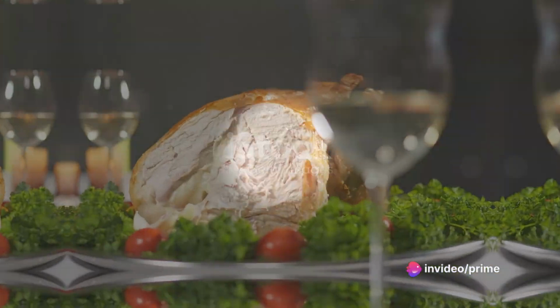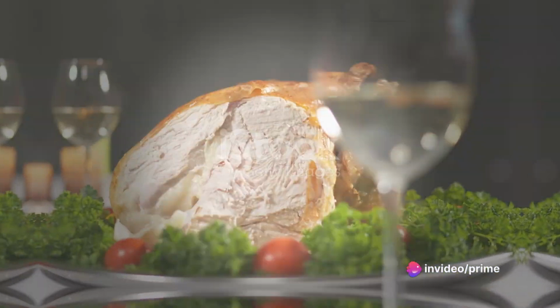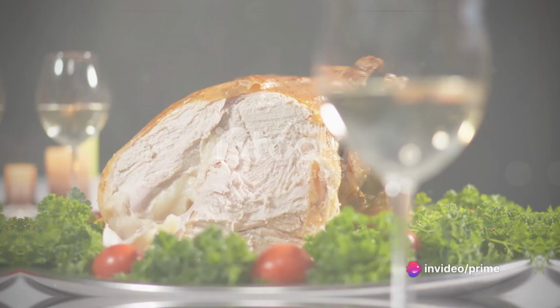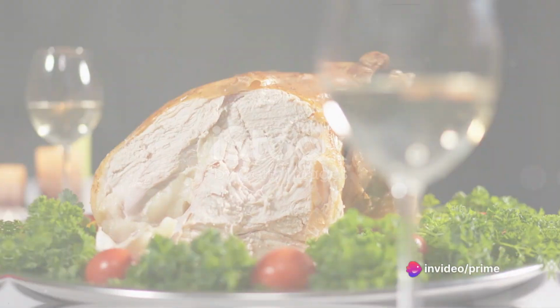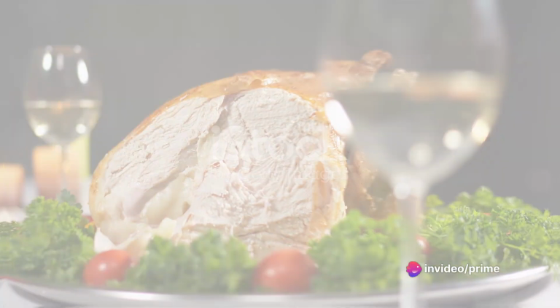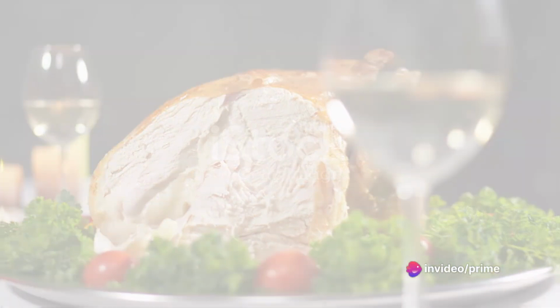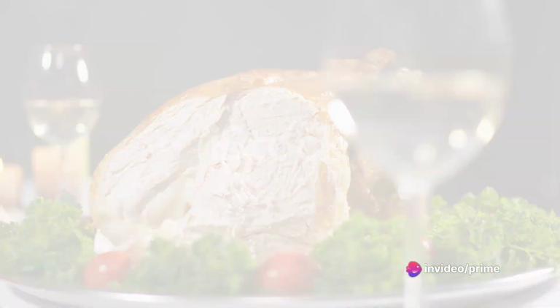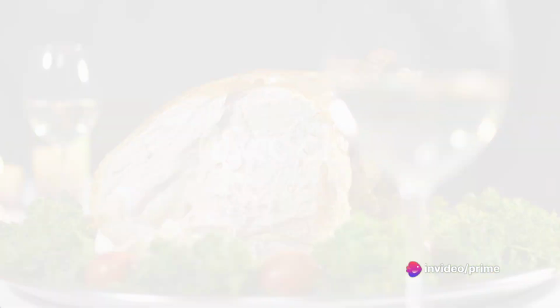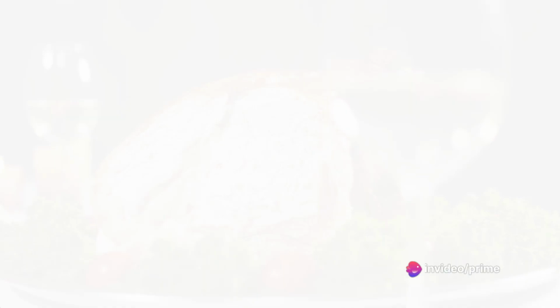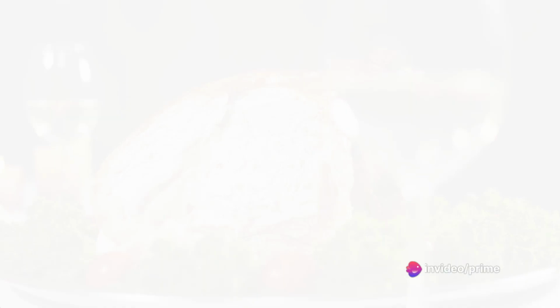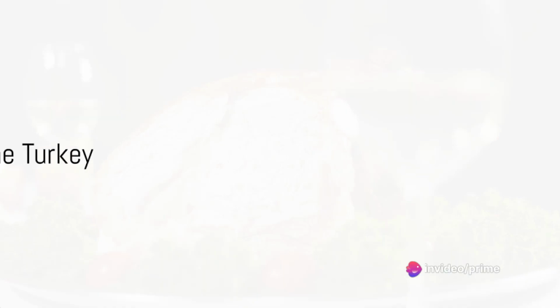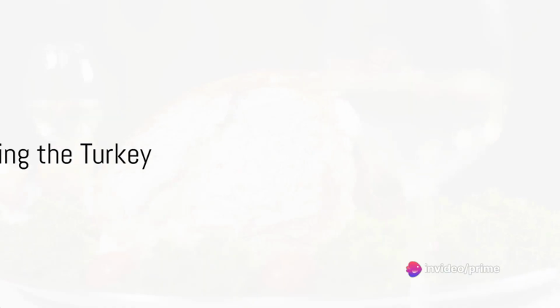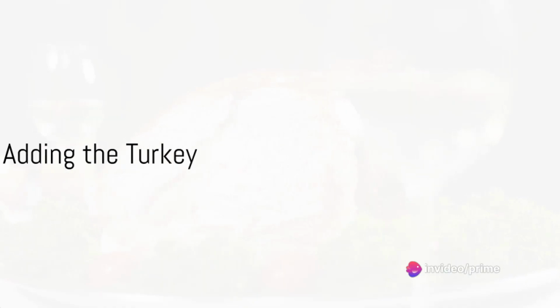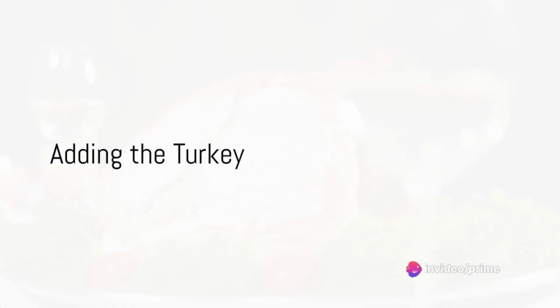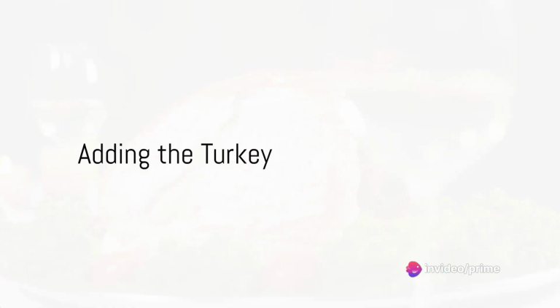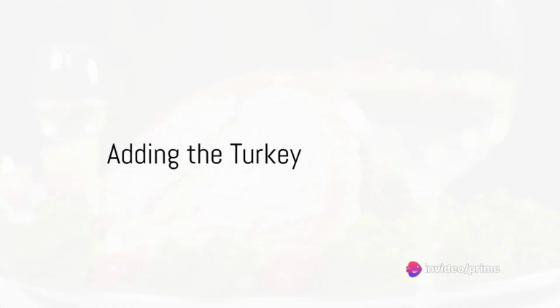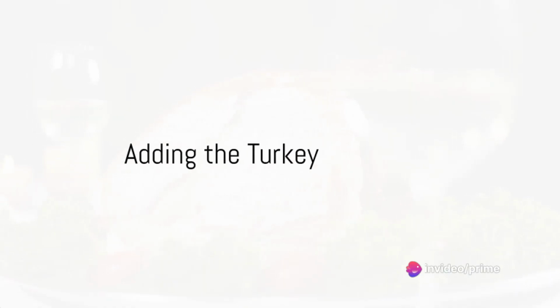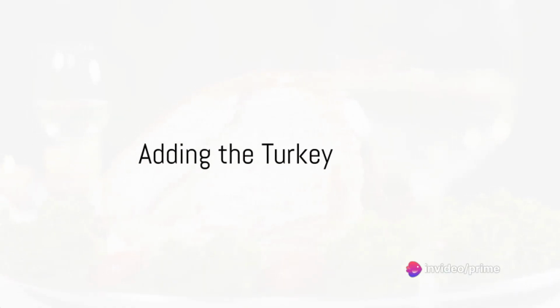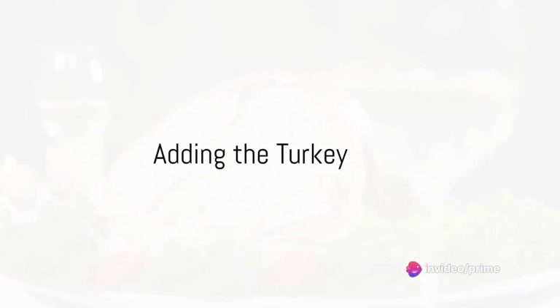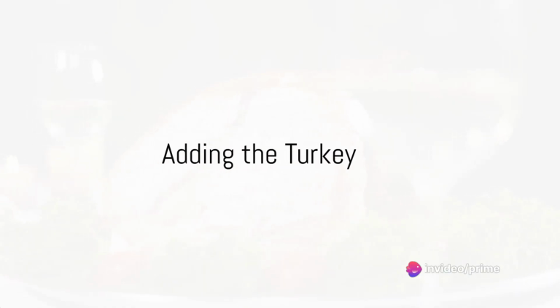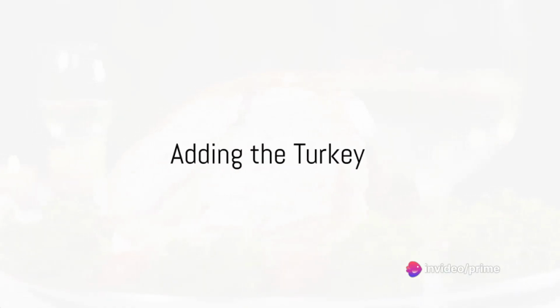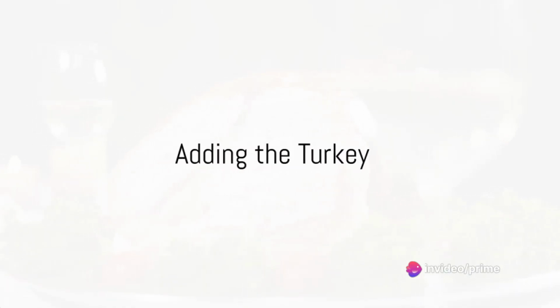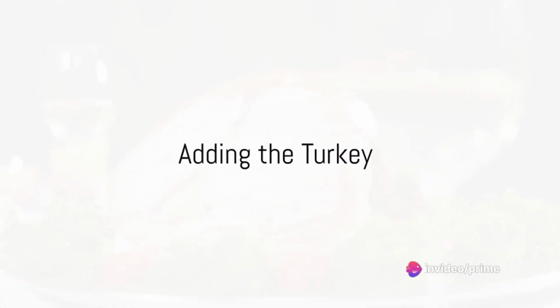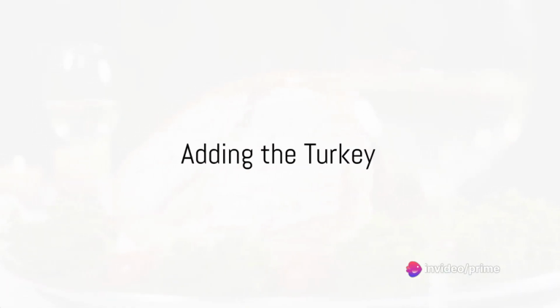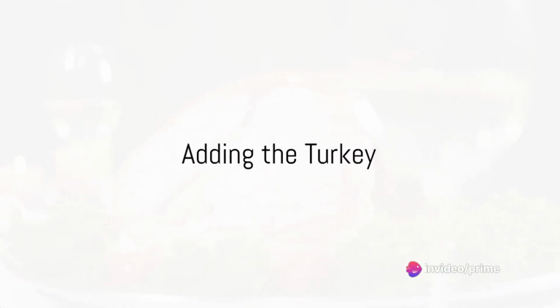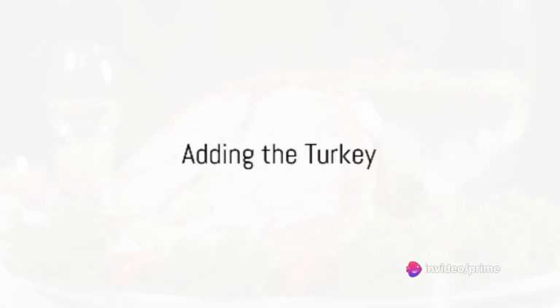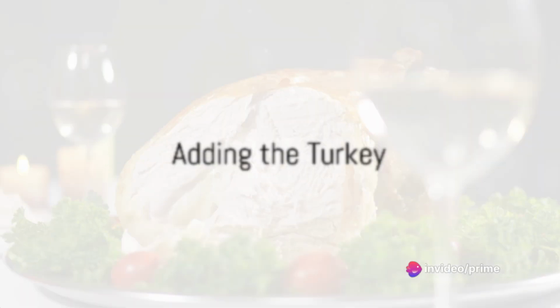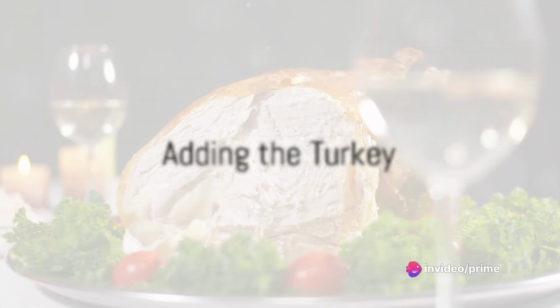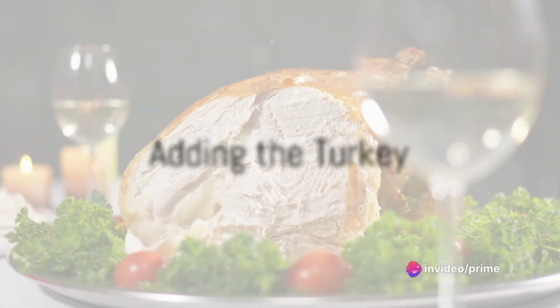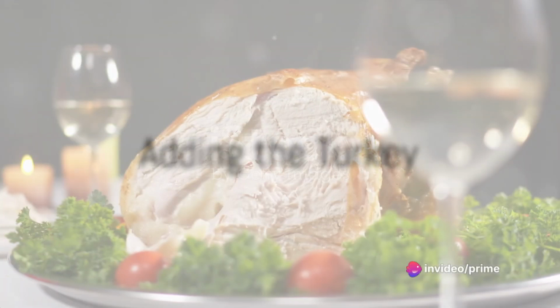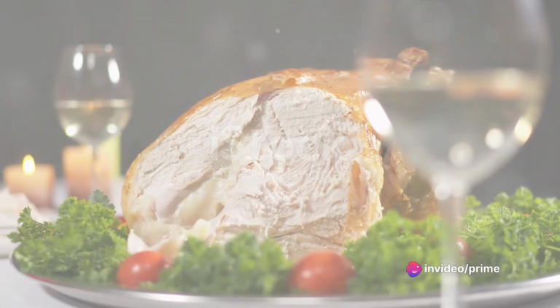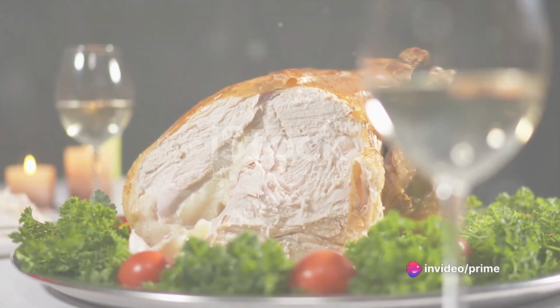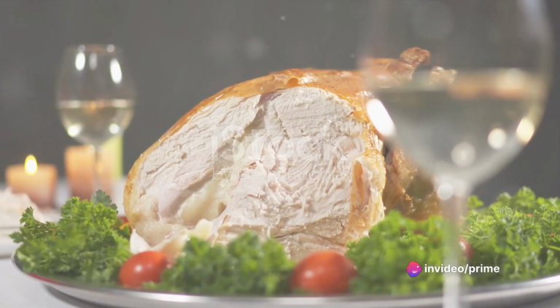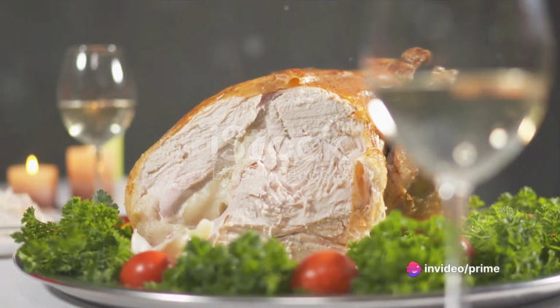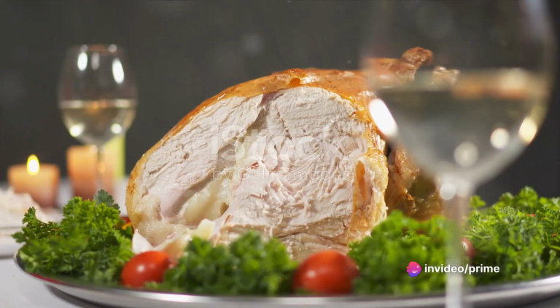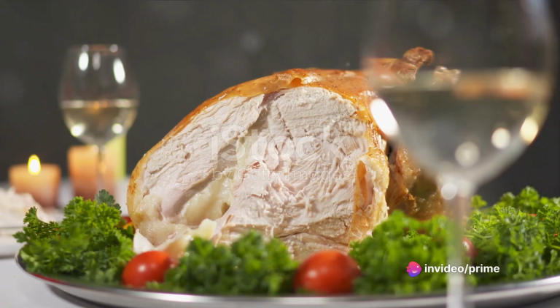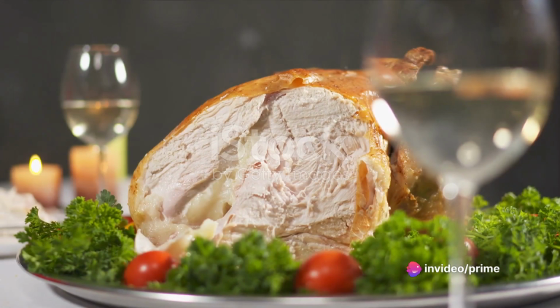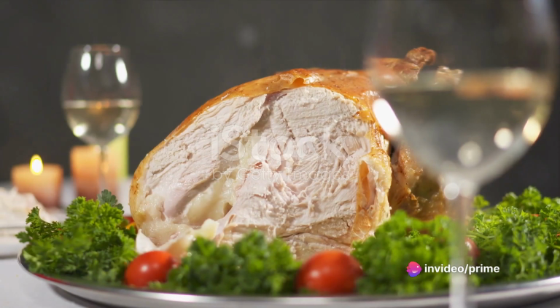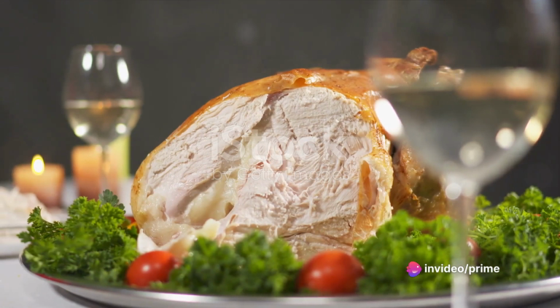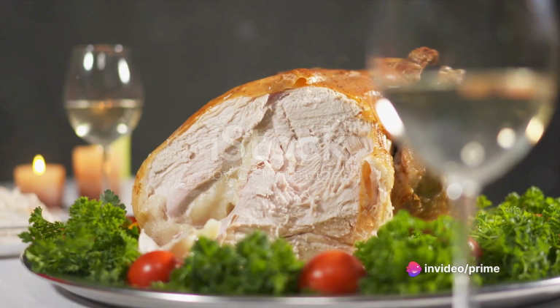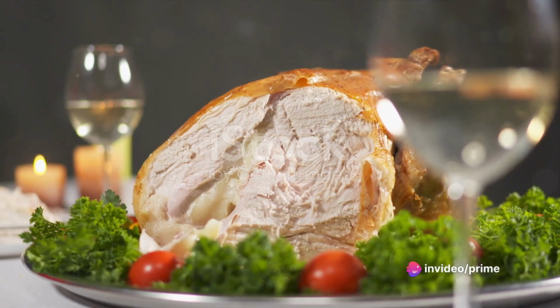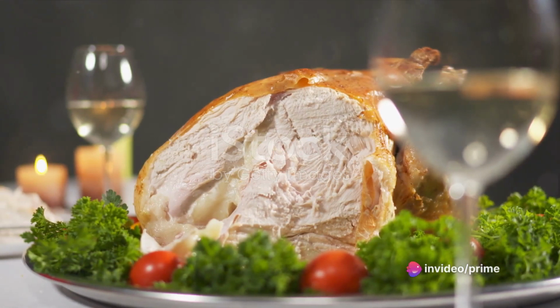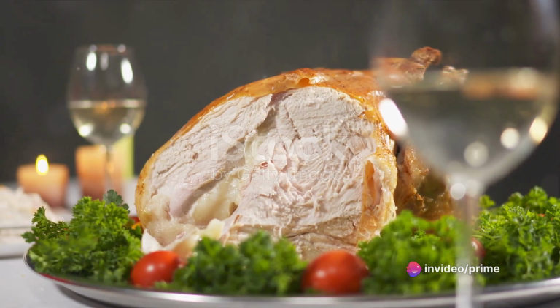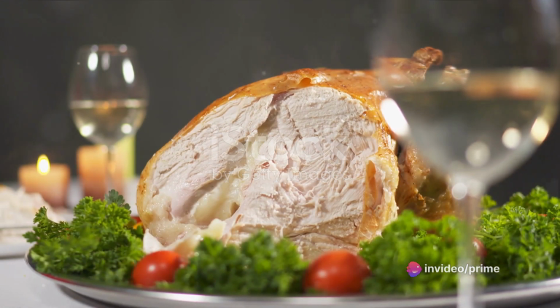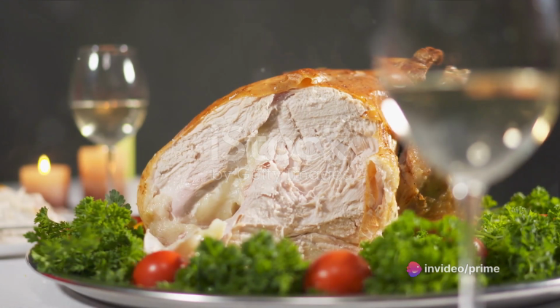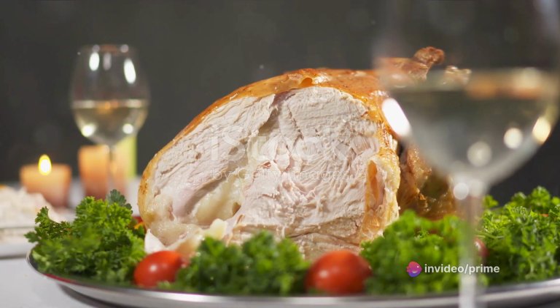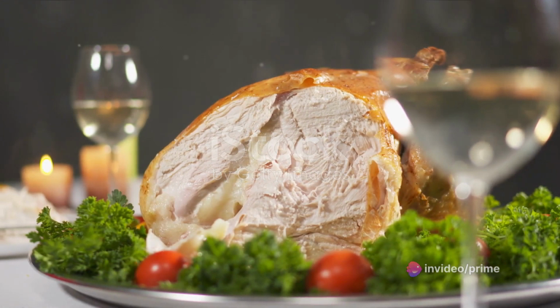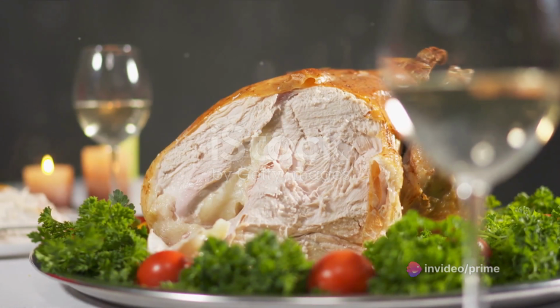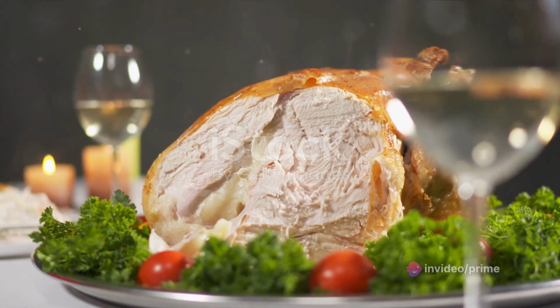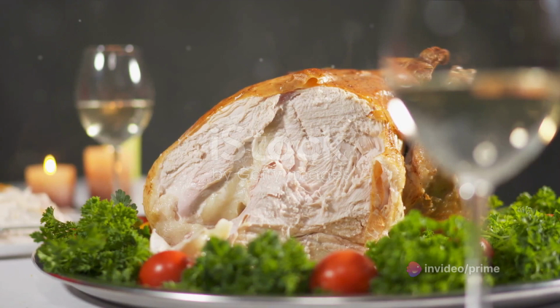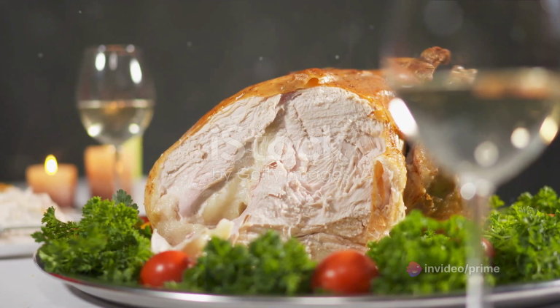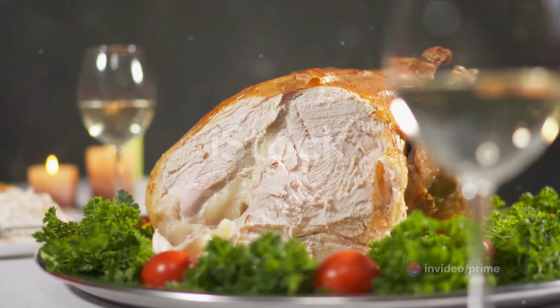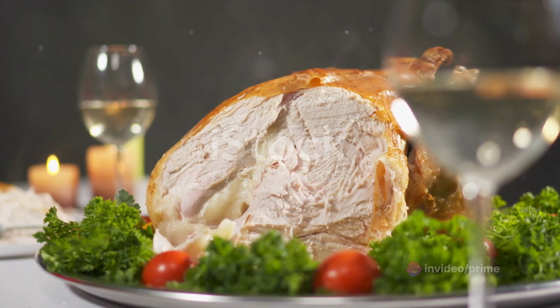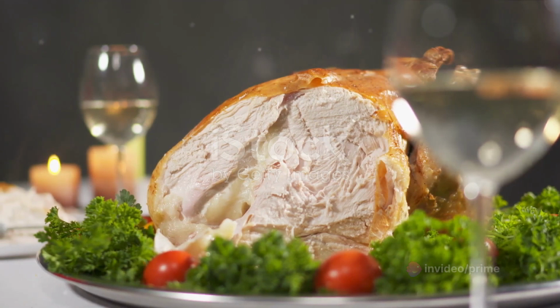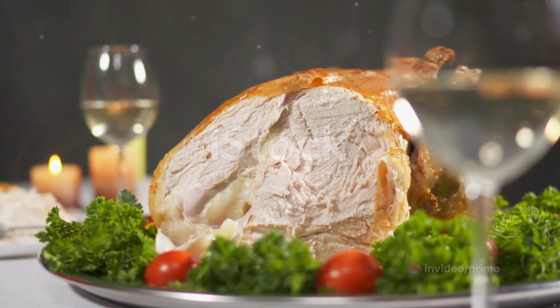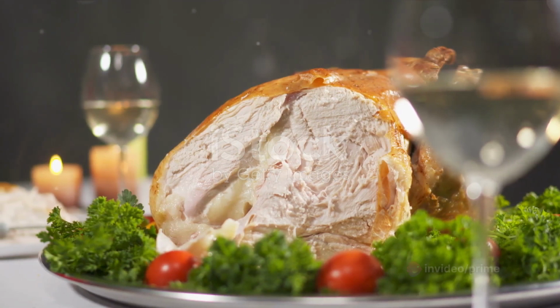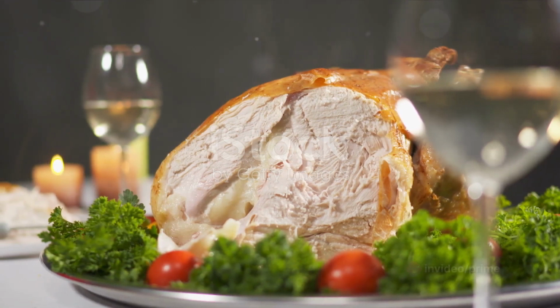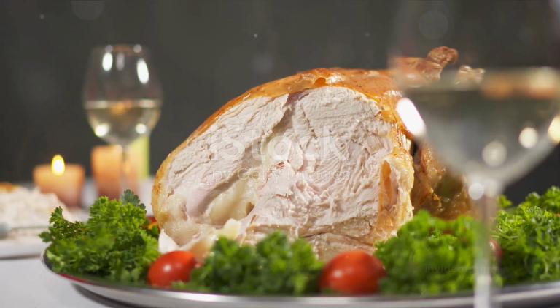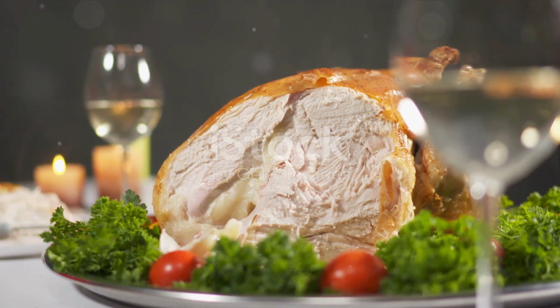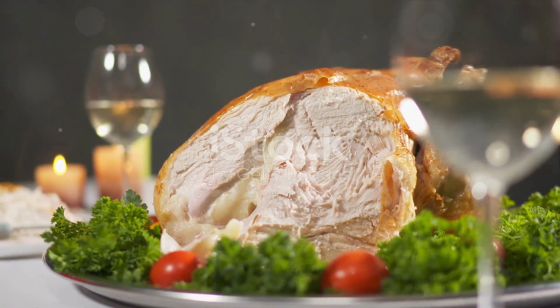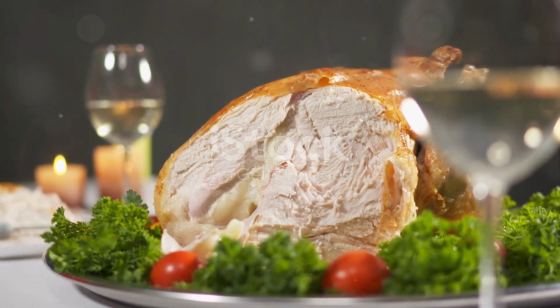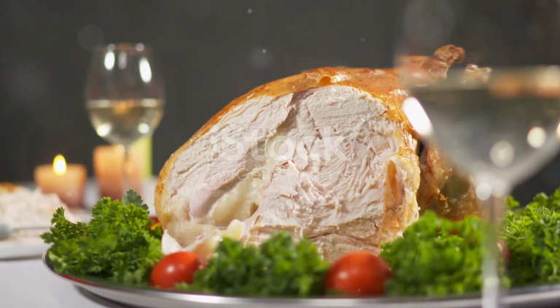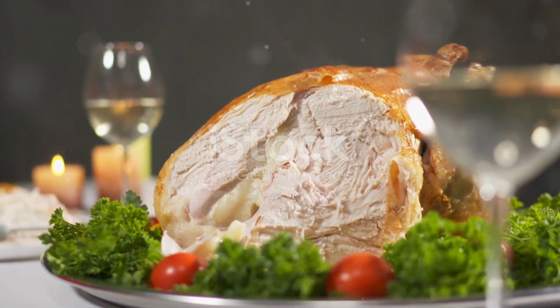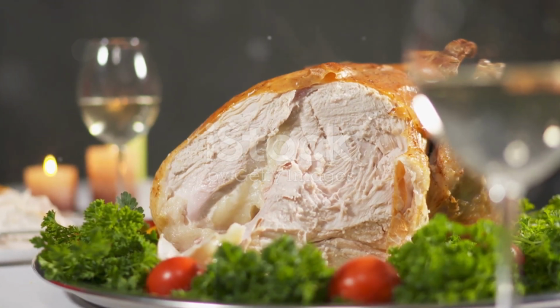Next, it's time to bring in the star of the show — the turkey. Add the cooked turkey to the broccoli and garlic, stirring until it's heated through.